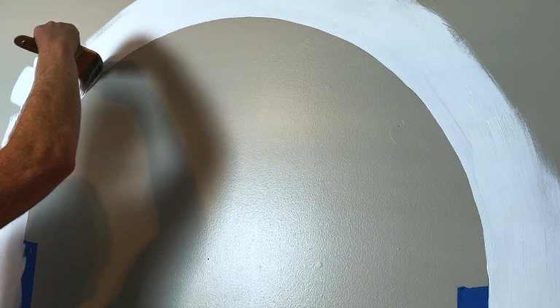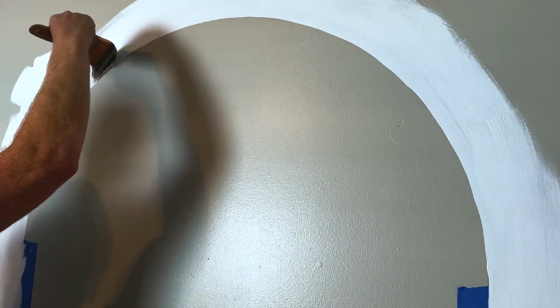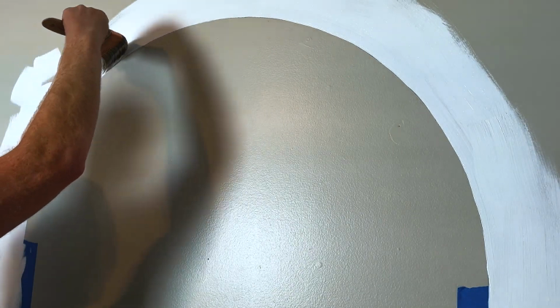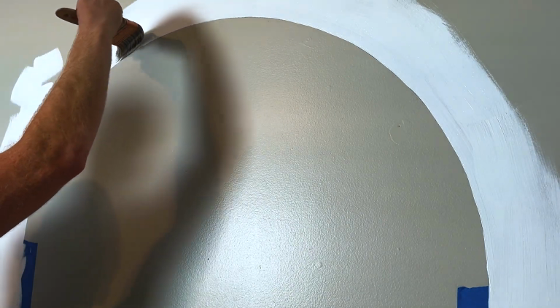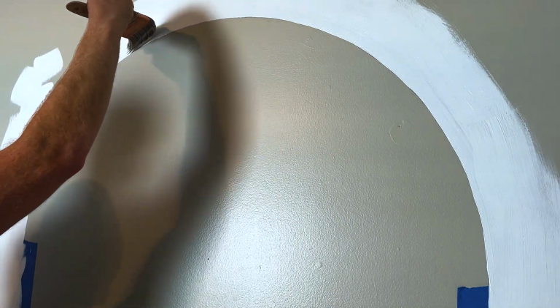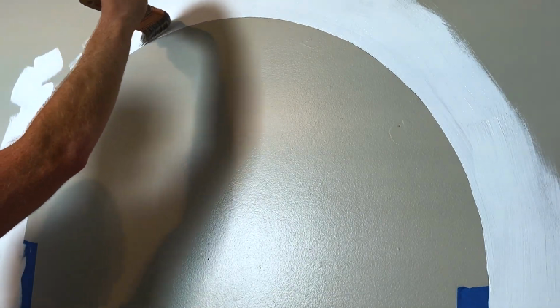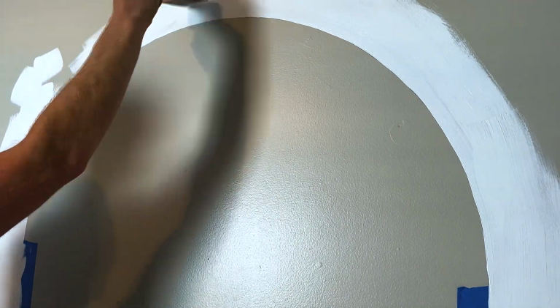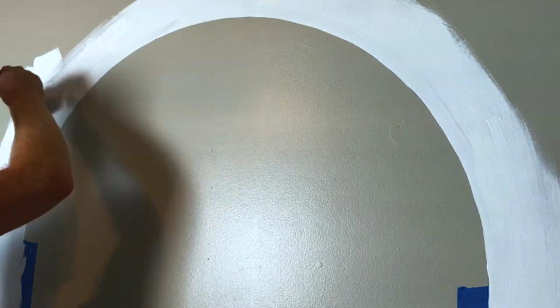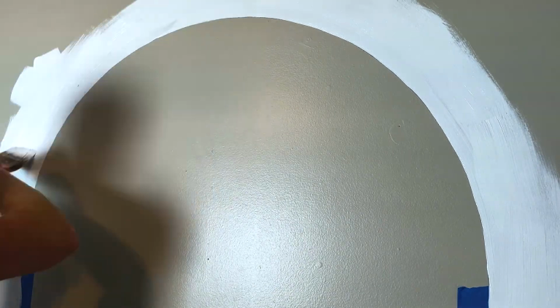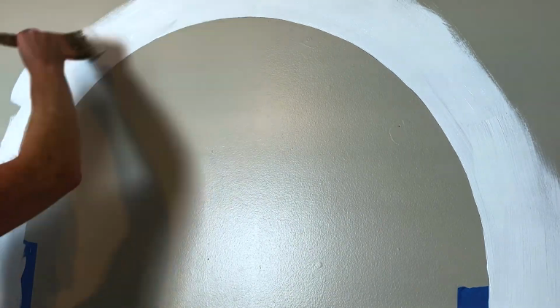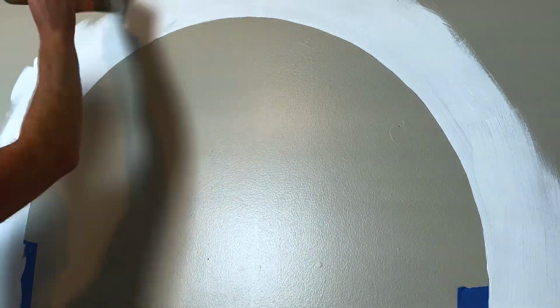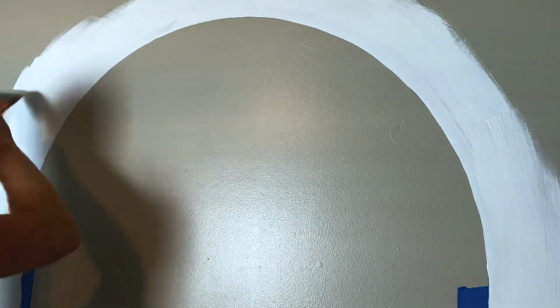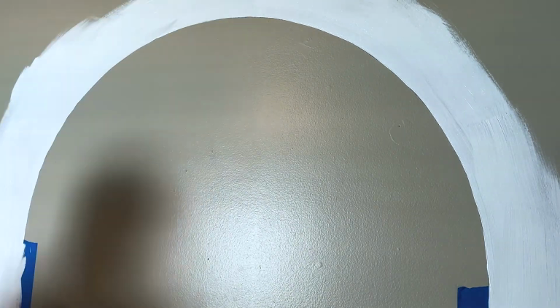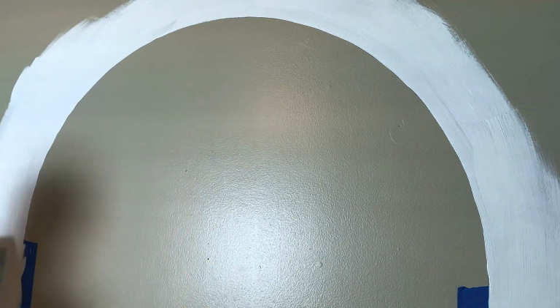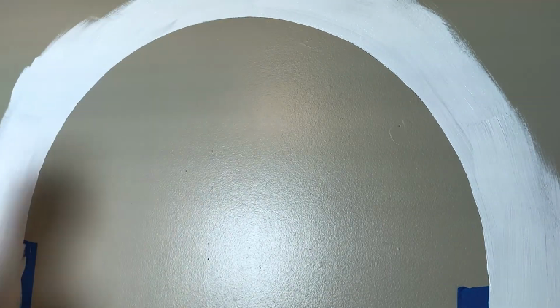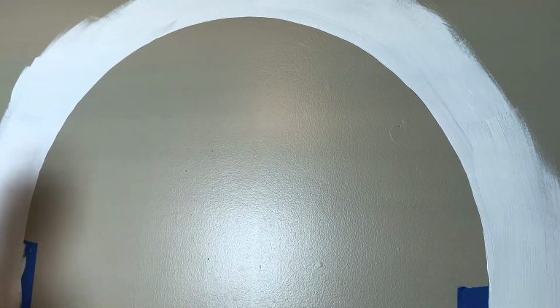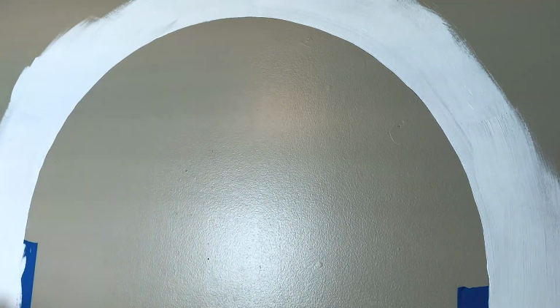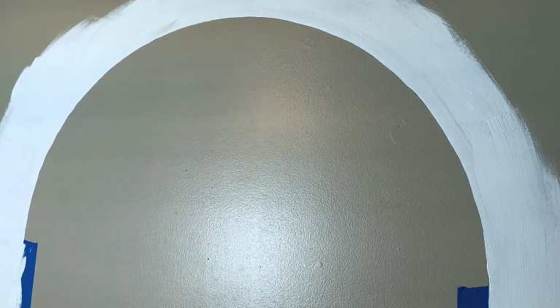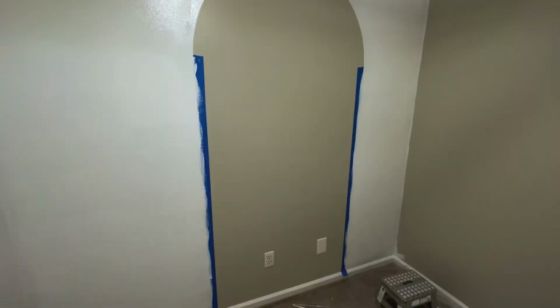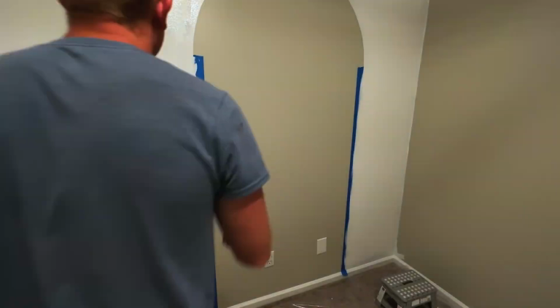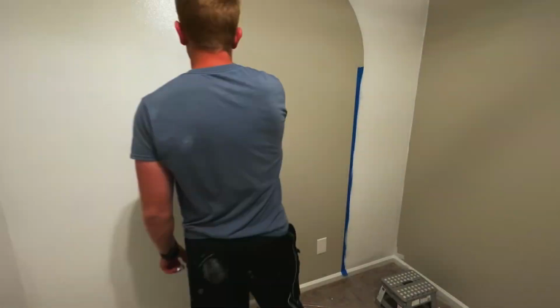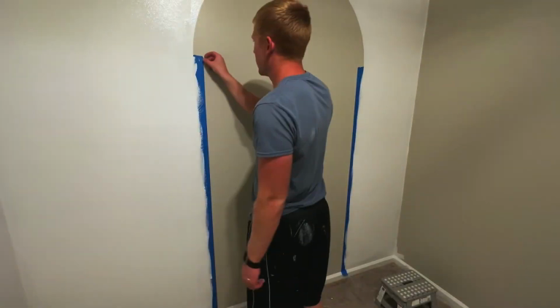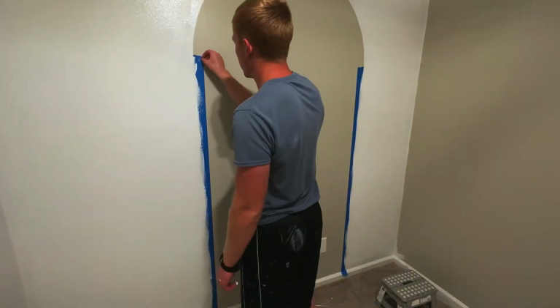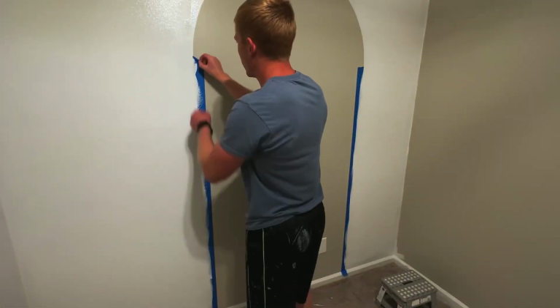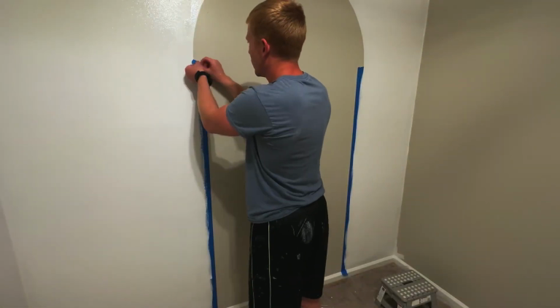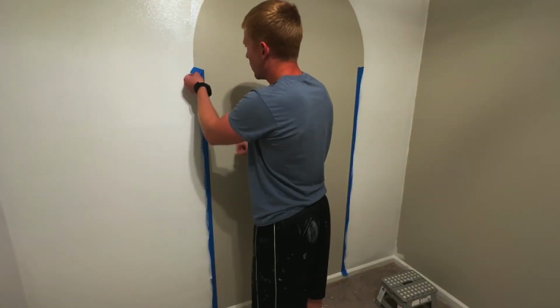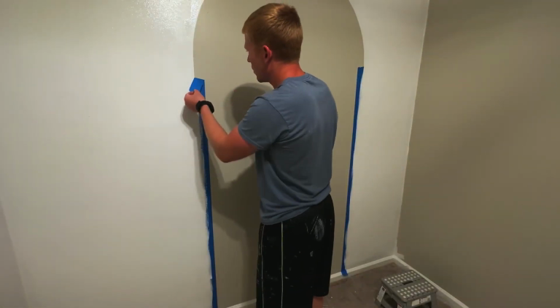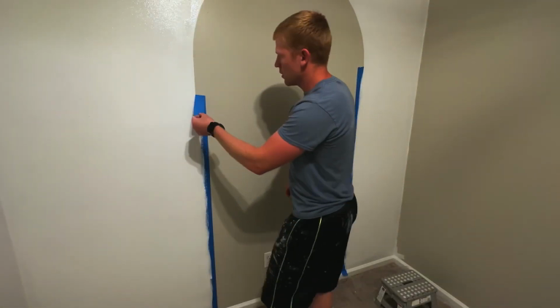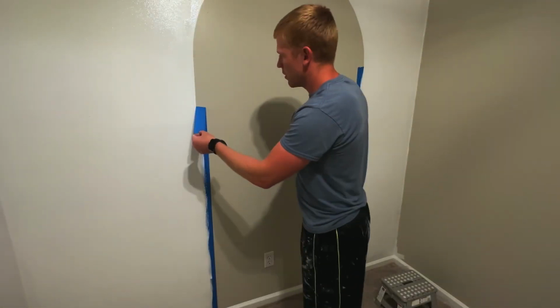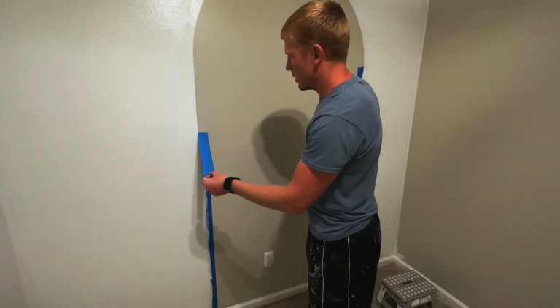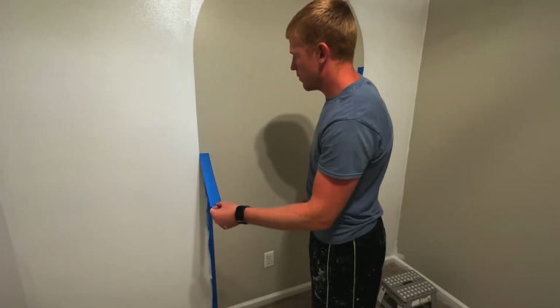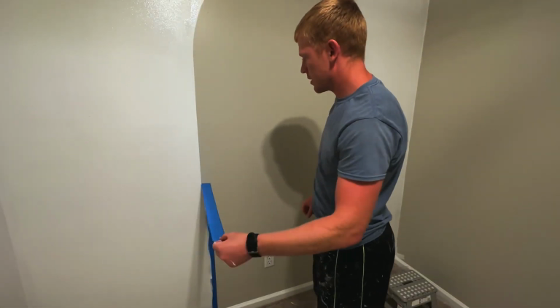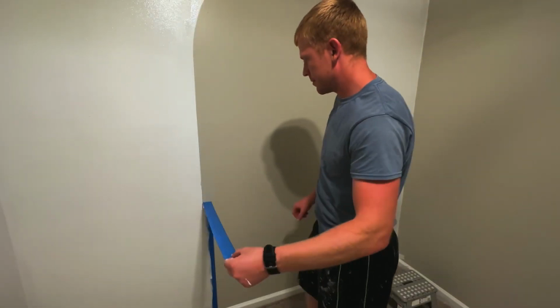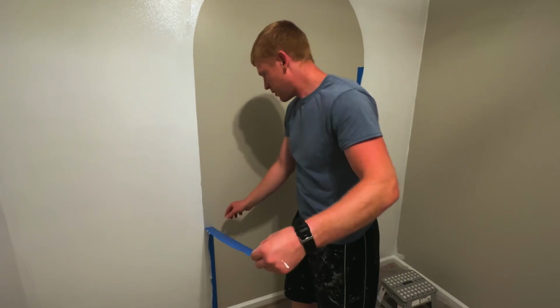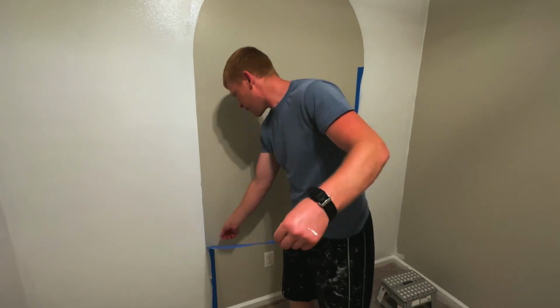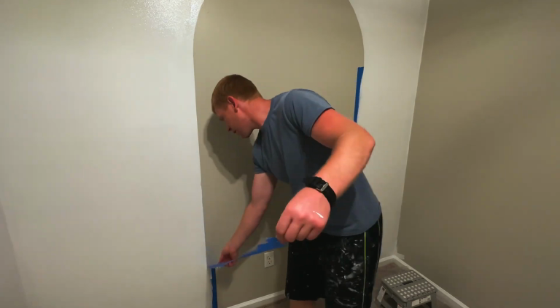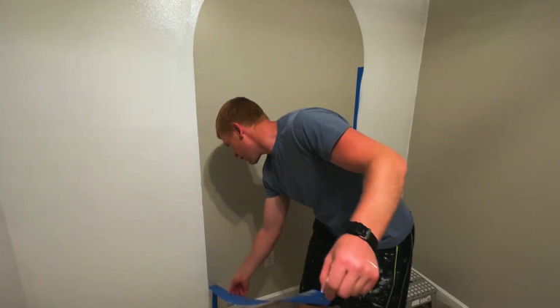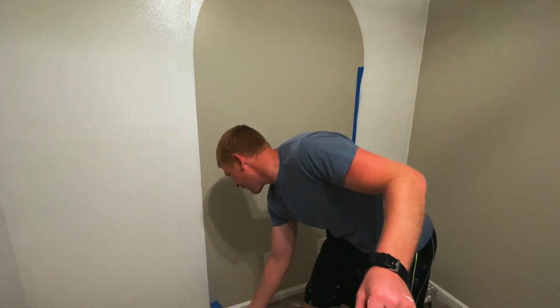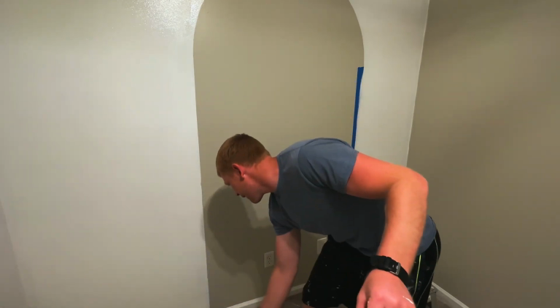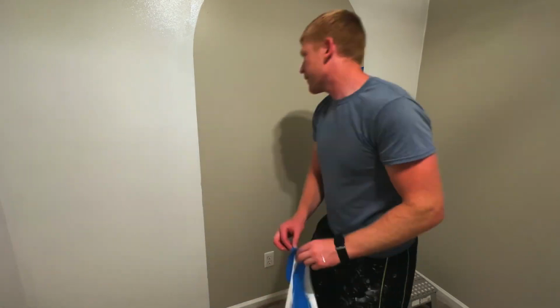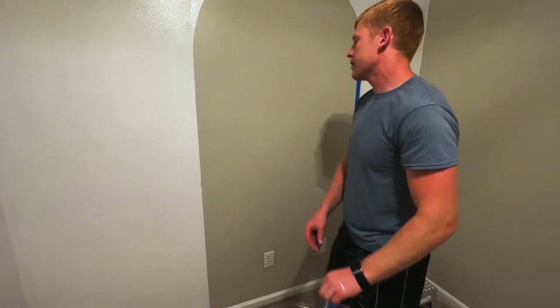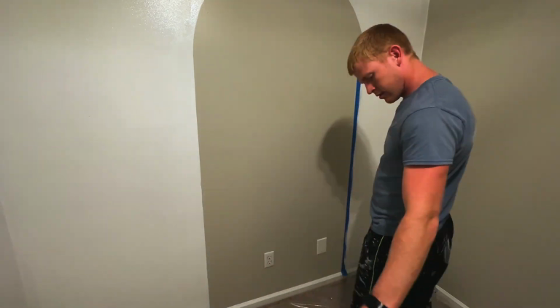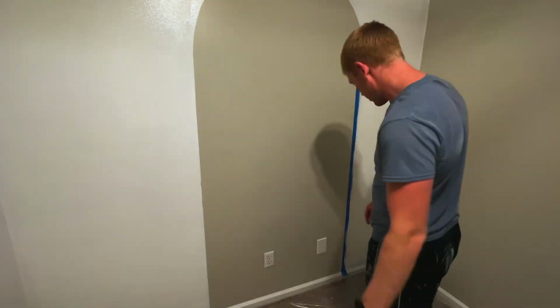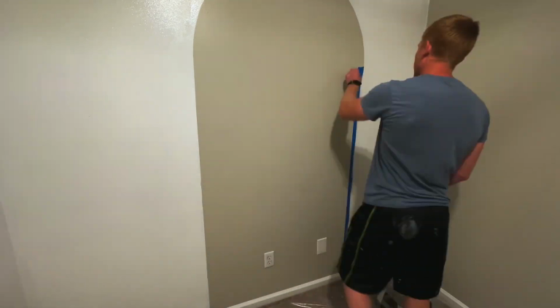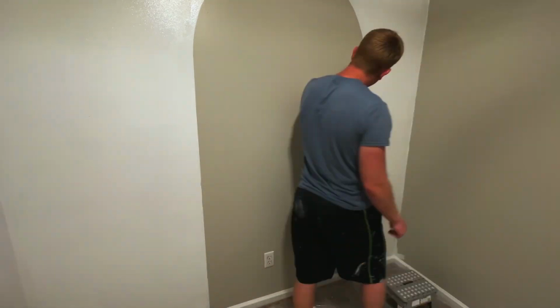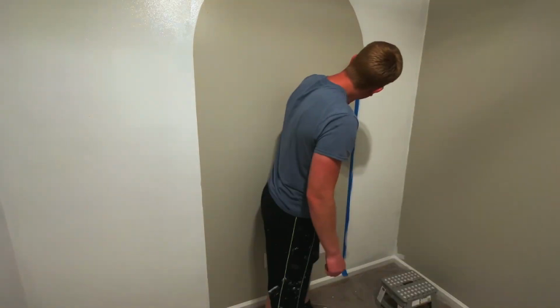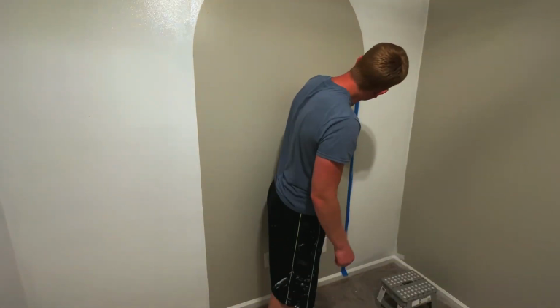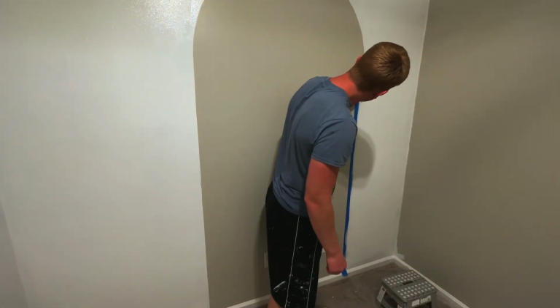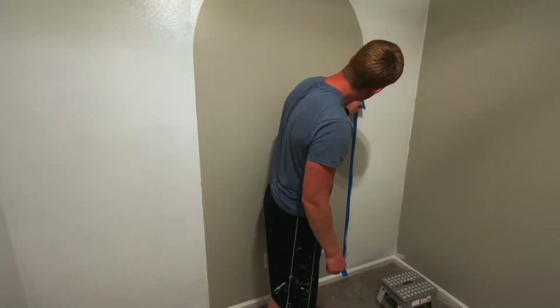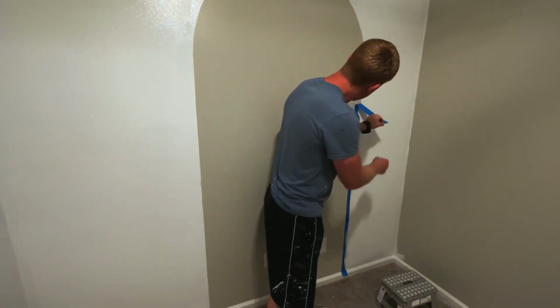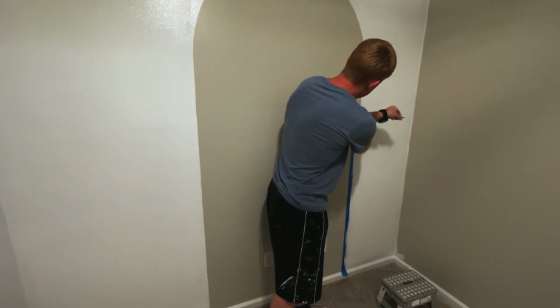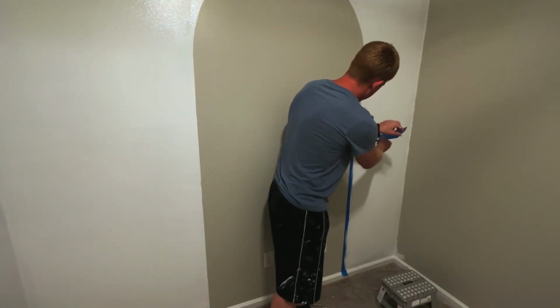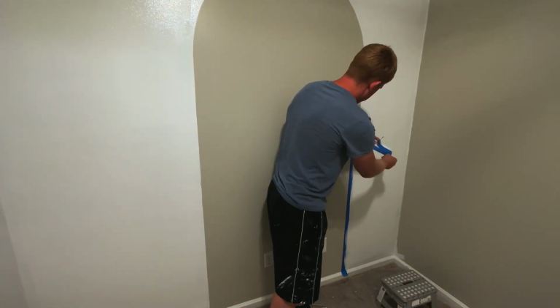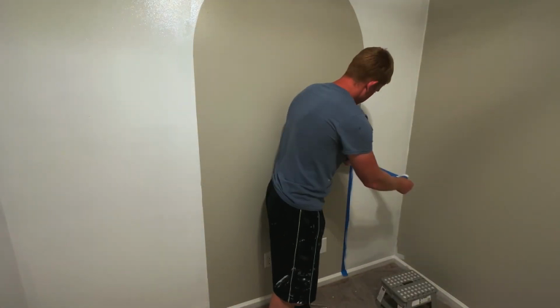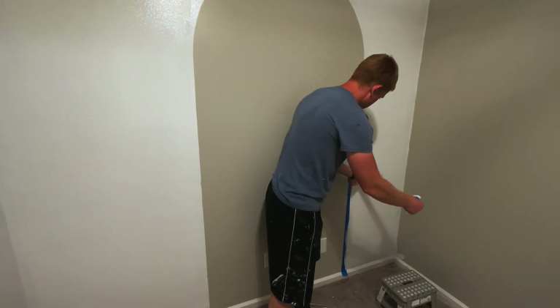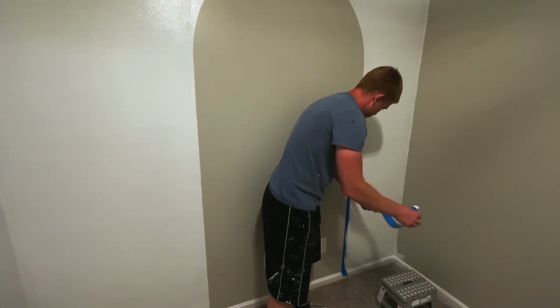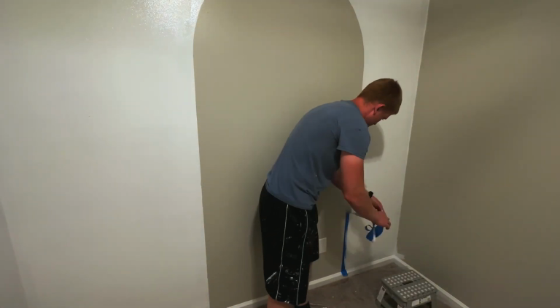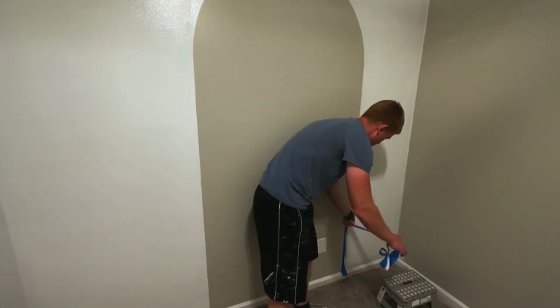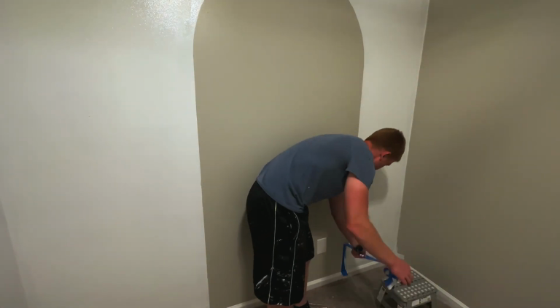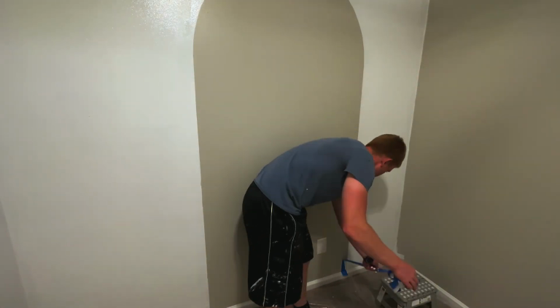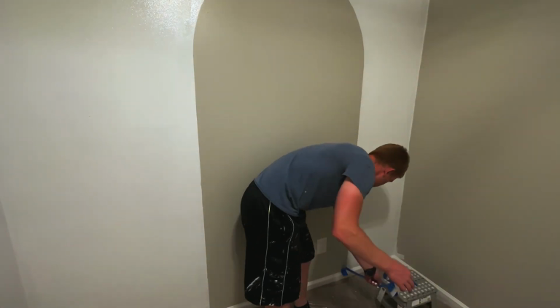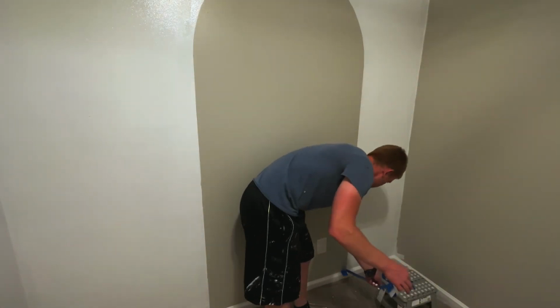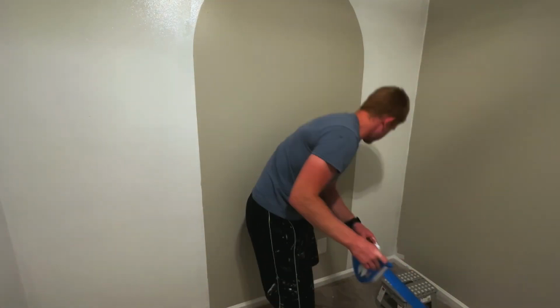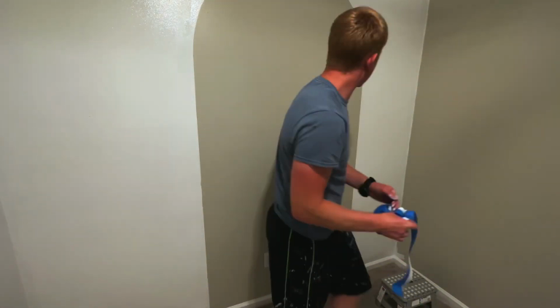On to my favorite part of painting, which is peeling off the painter's tape. Just make sure you do it while it's wet and you'll have a nice crisp line.